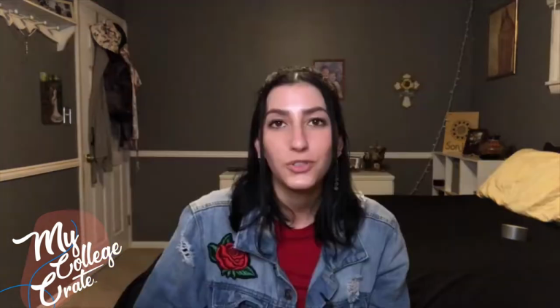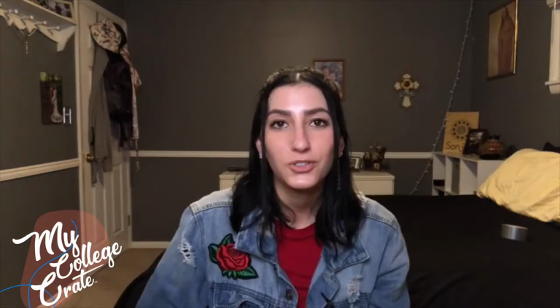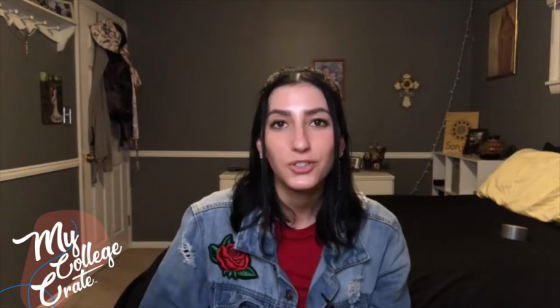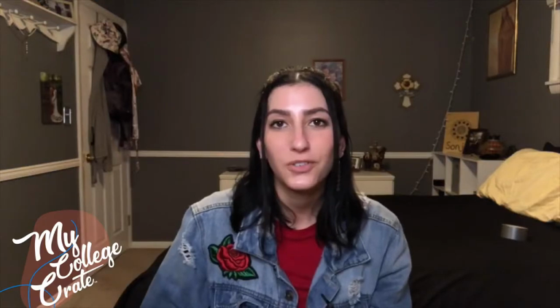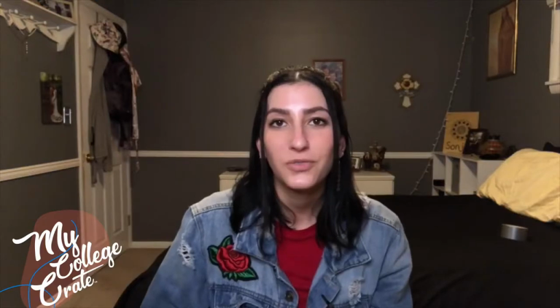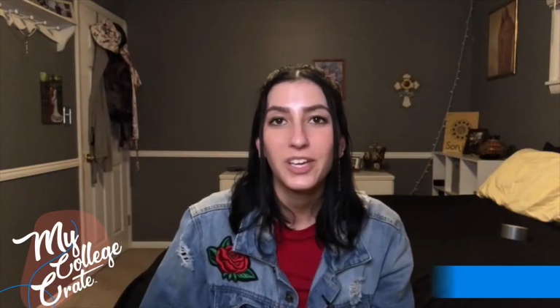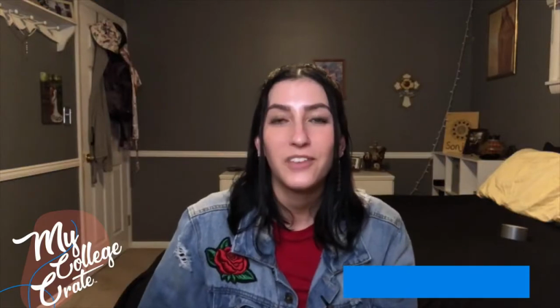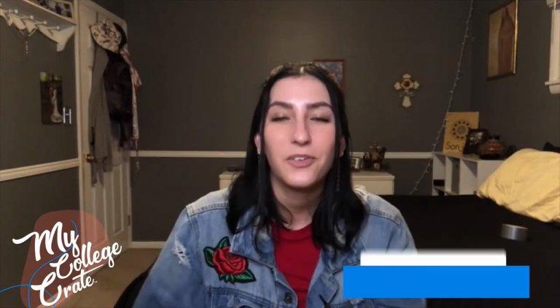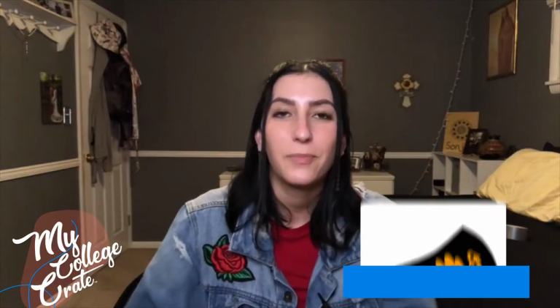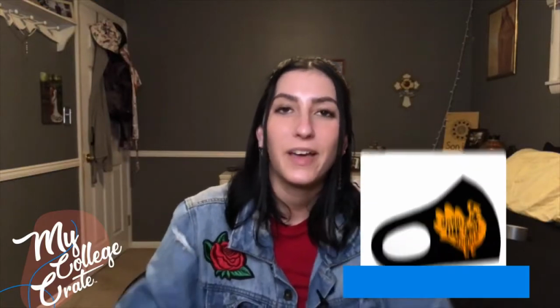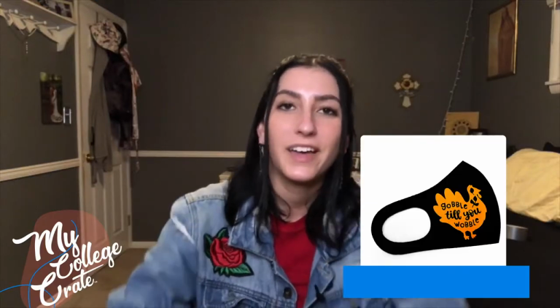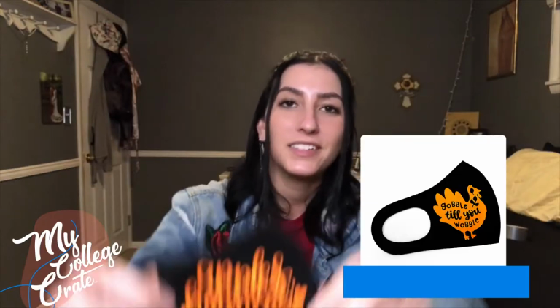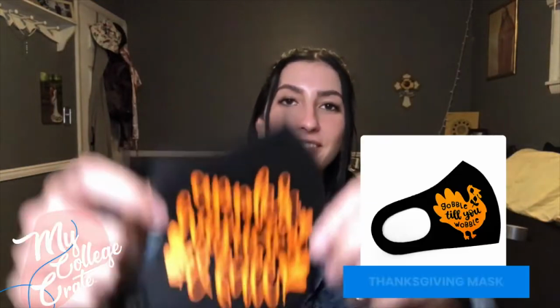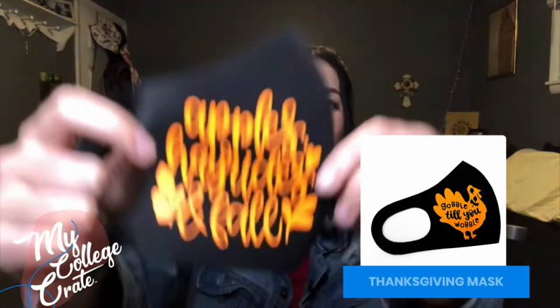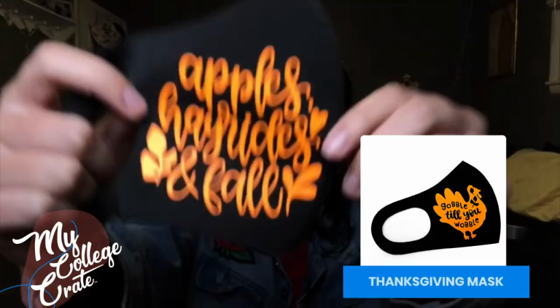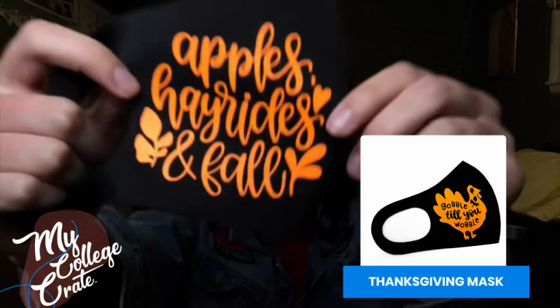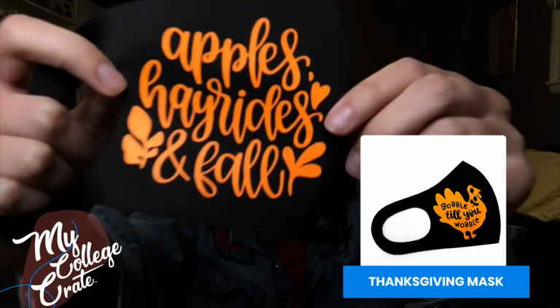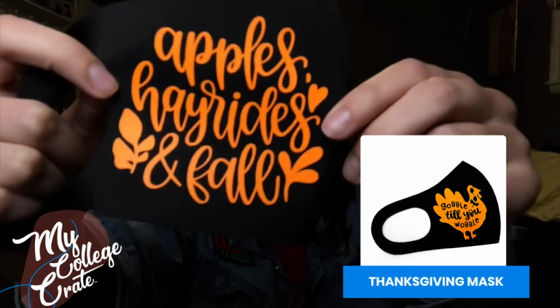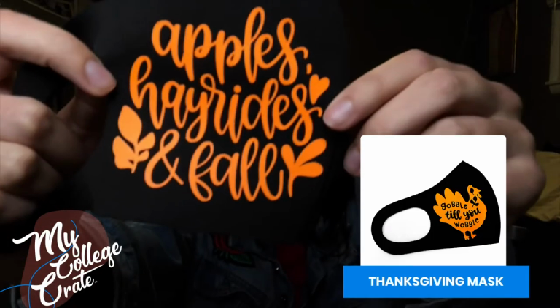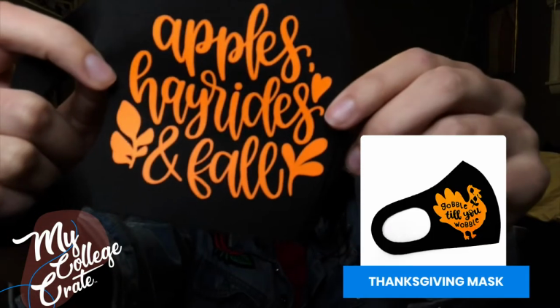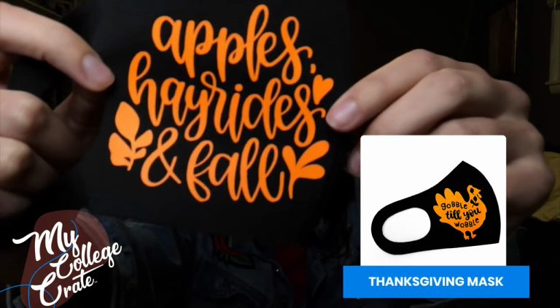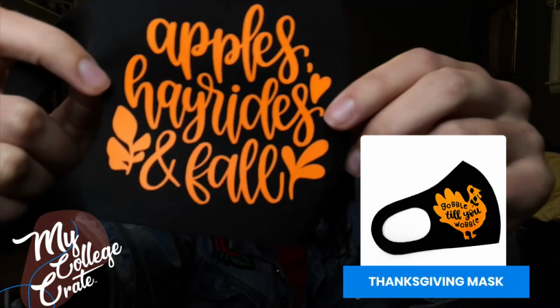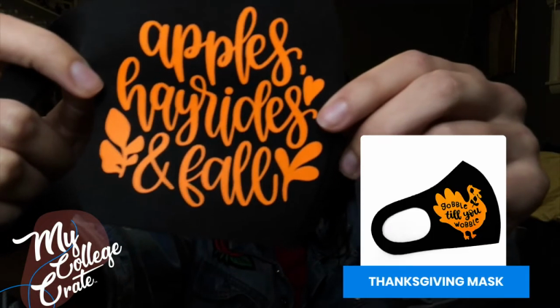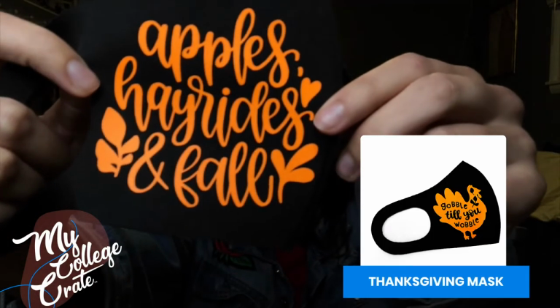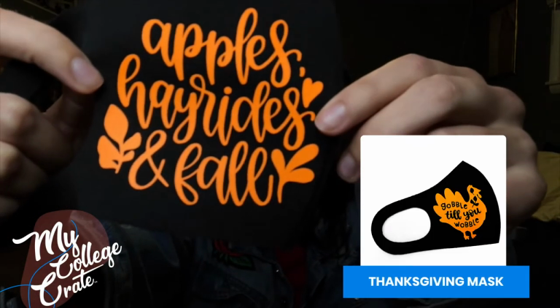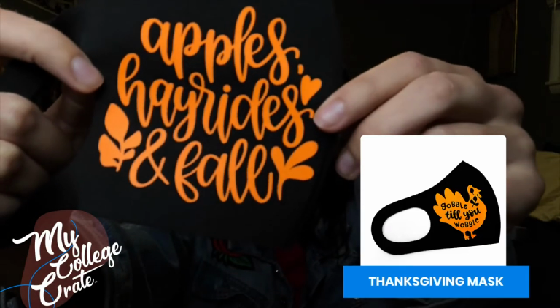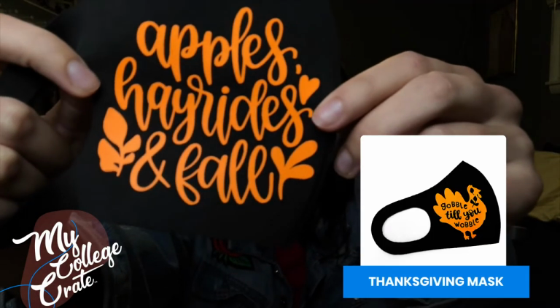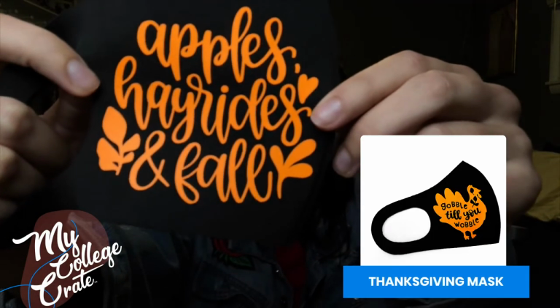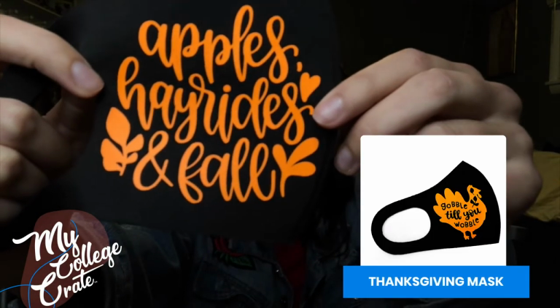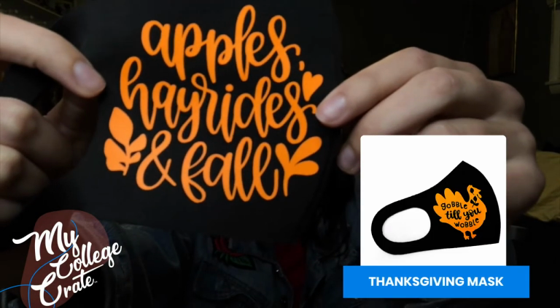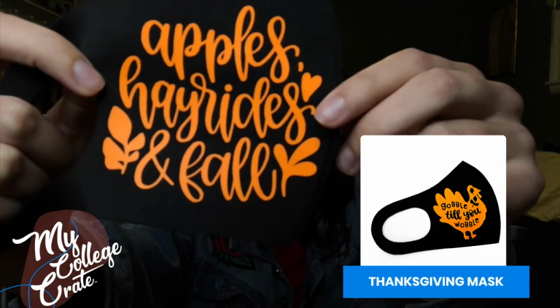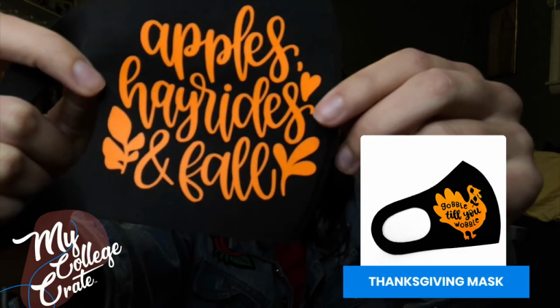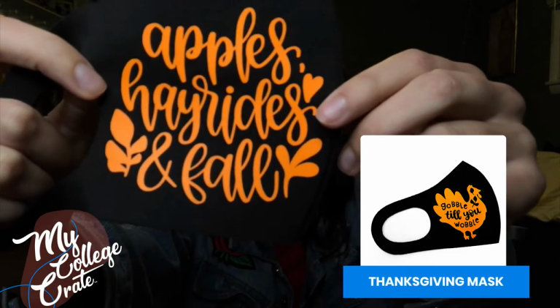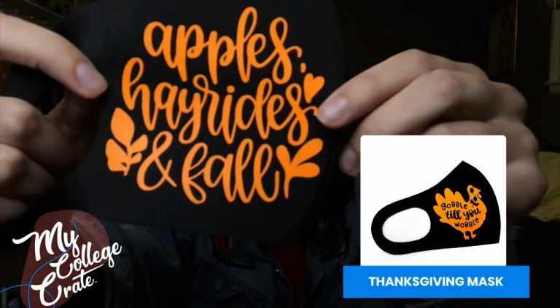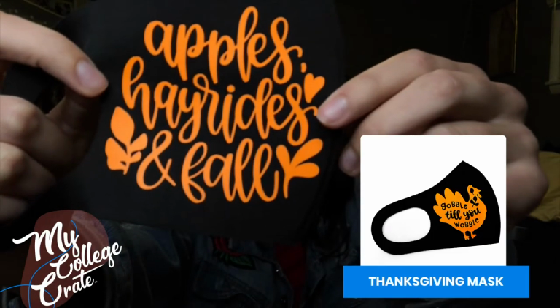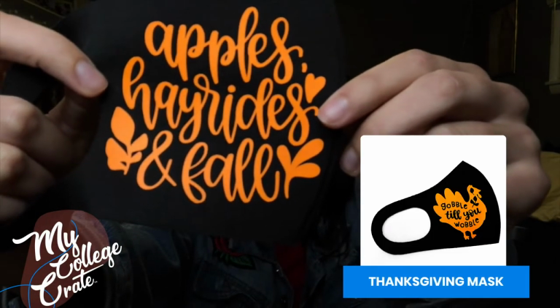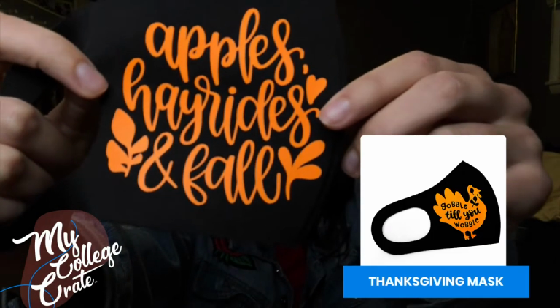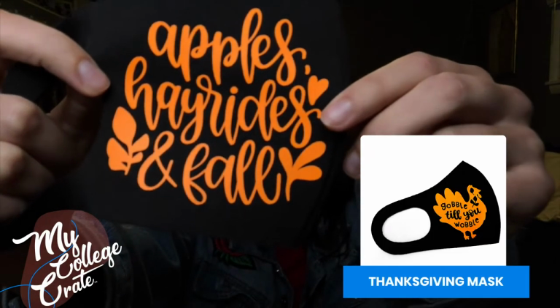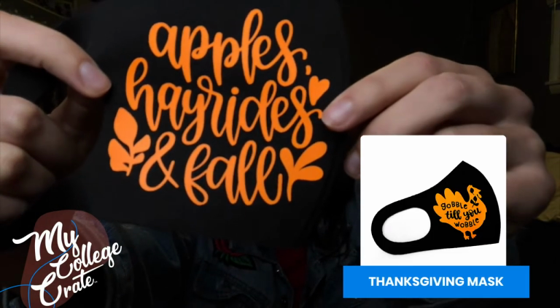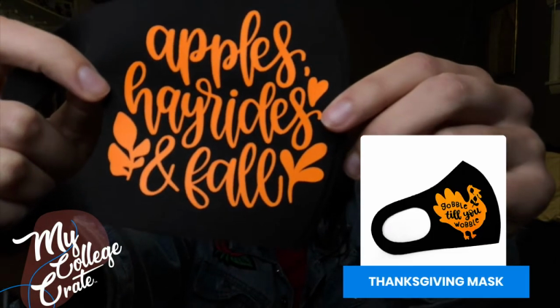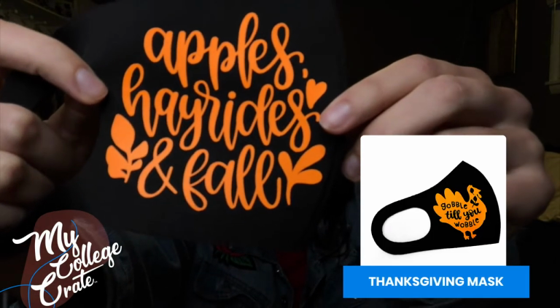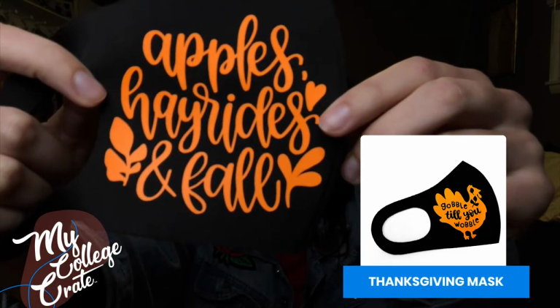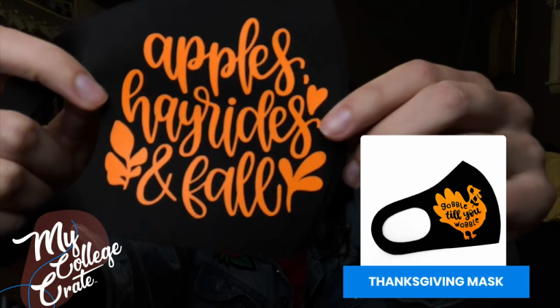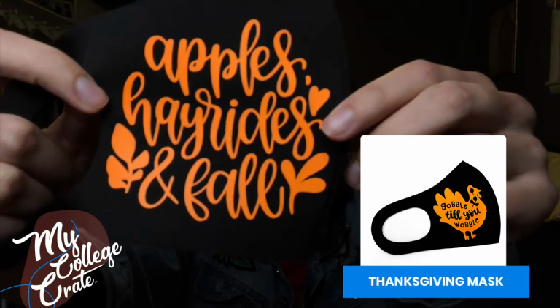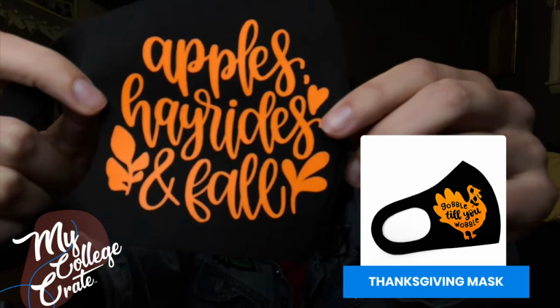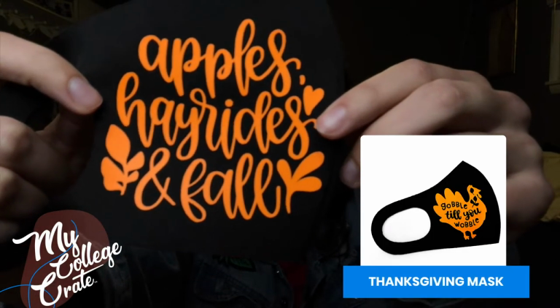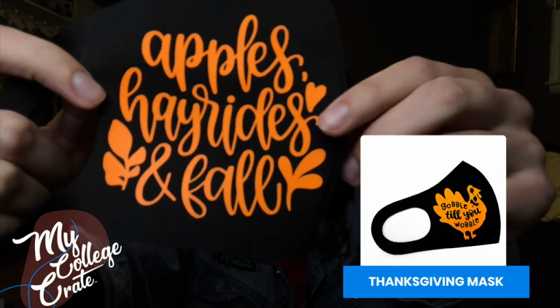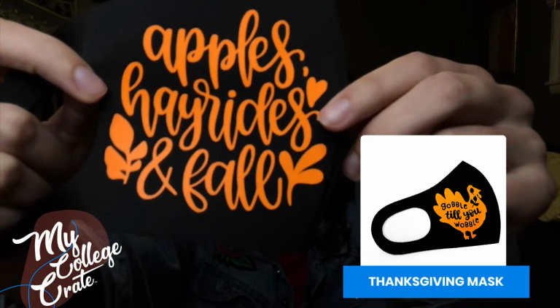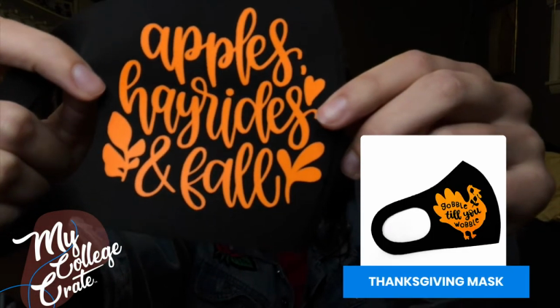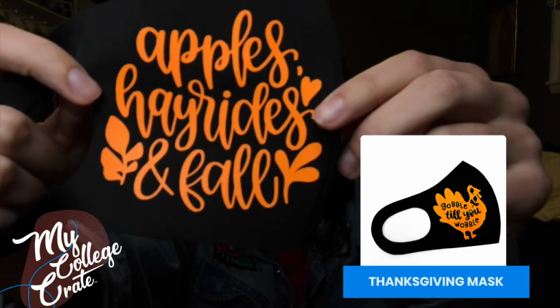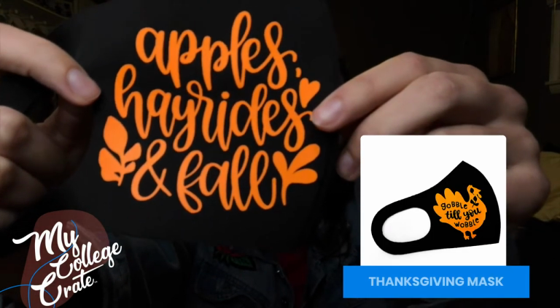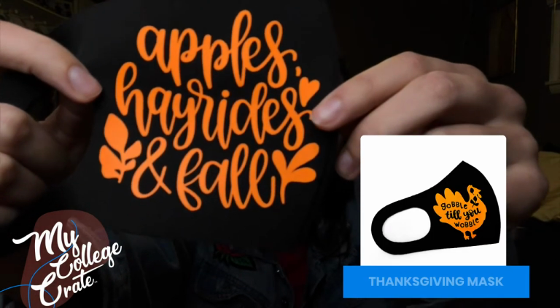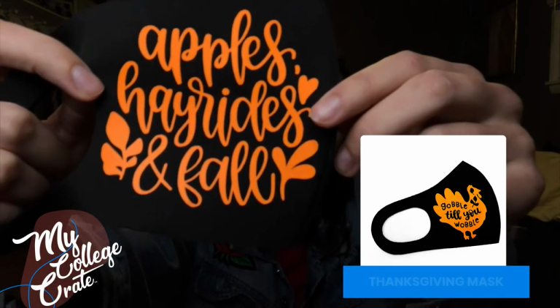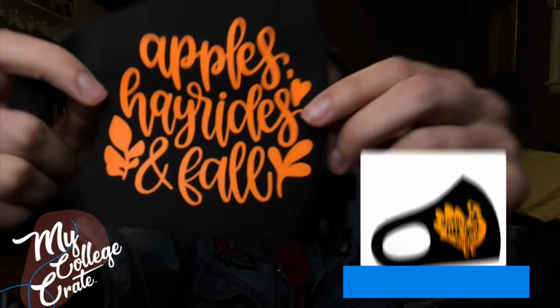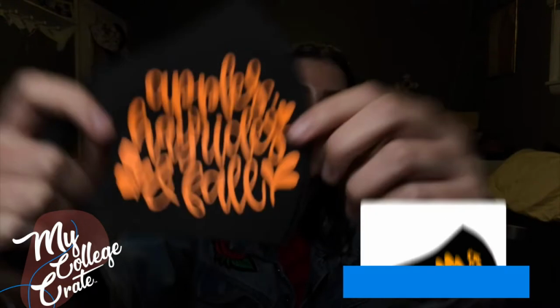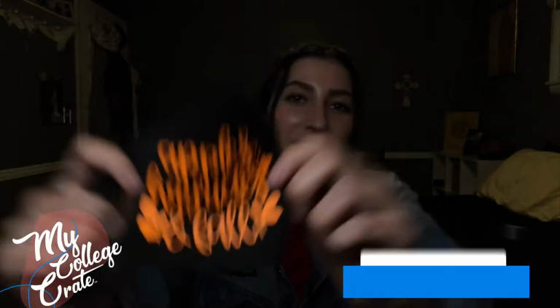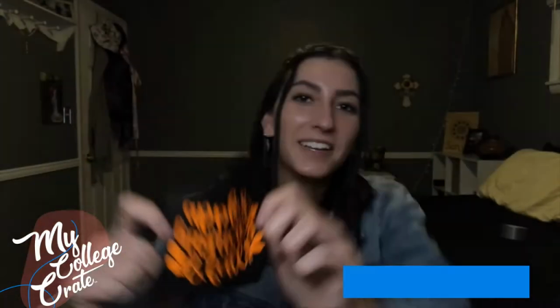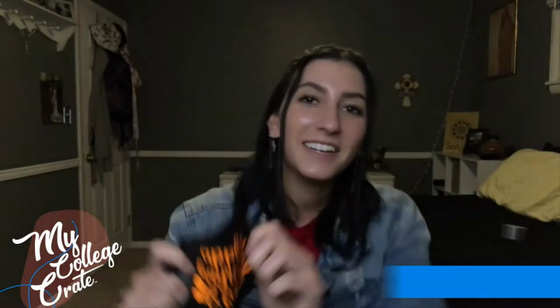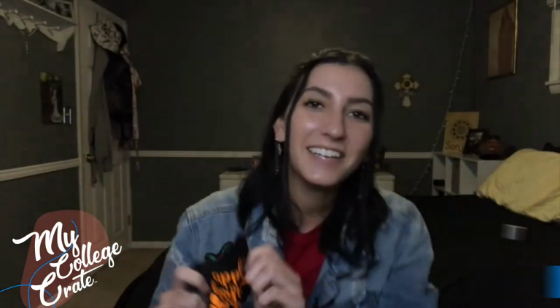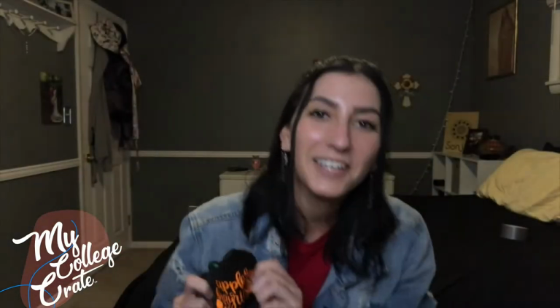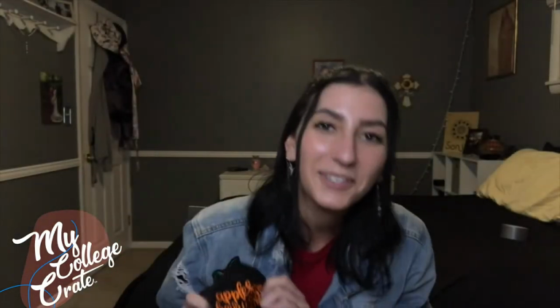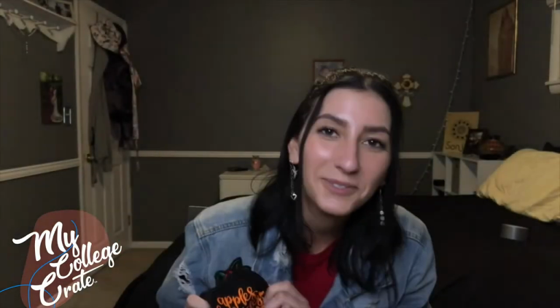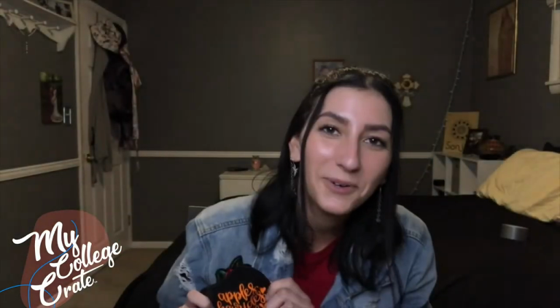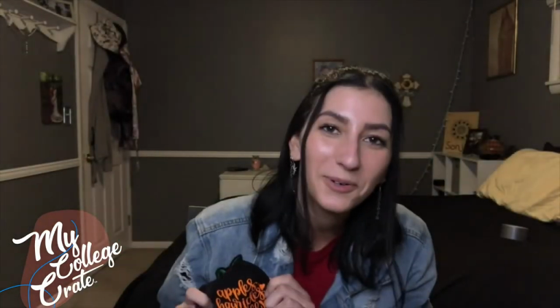First off, we have a mask that says apples, hayrides, and fall. I think that is adorable.